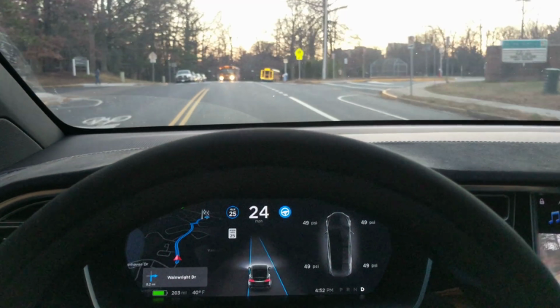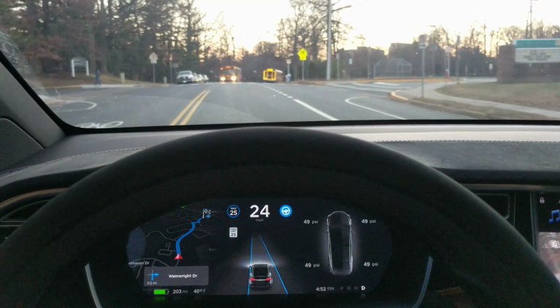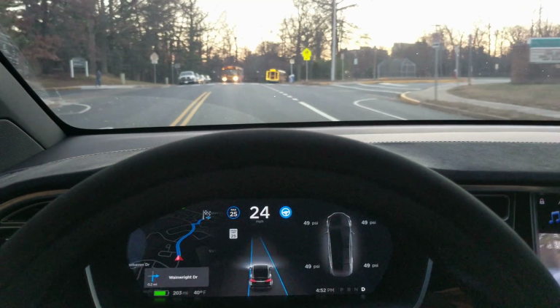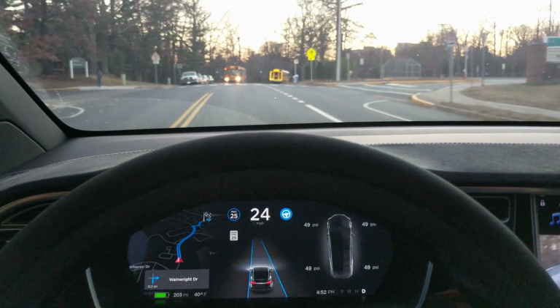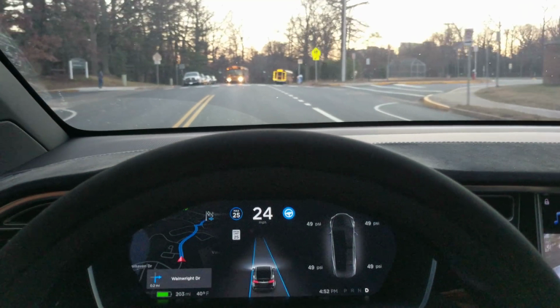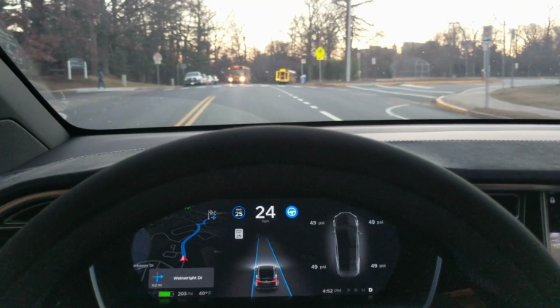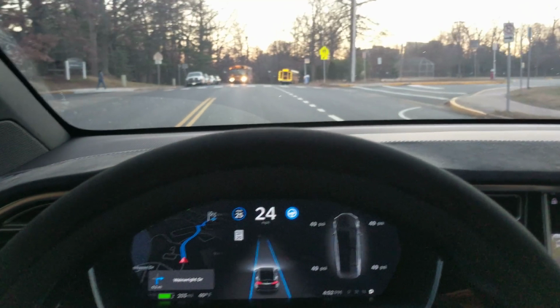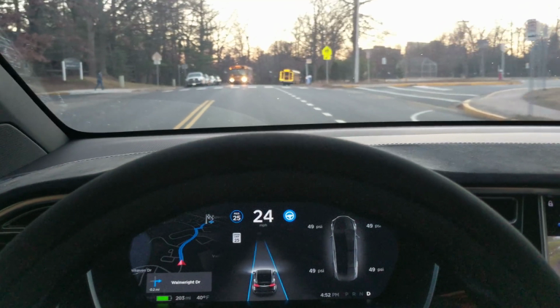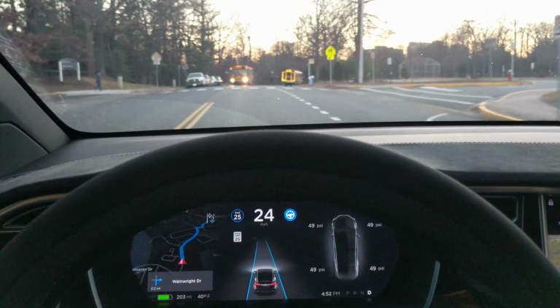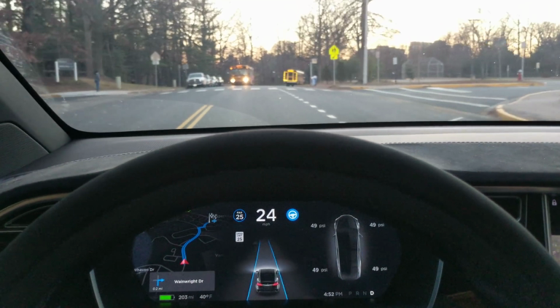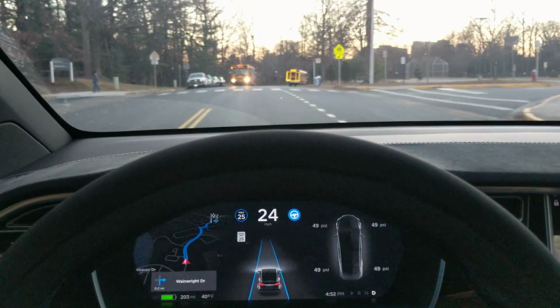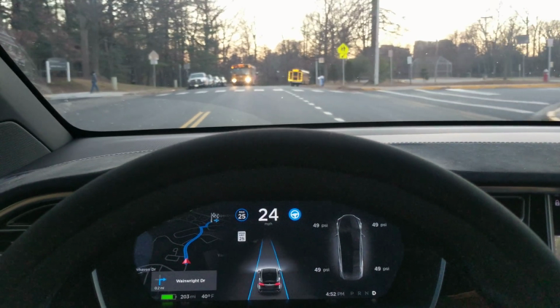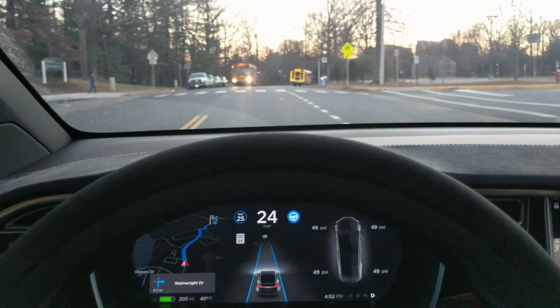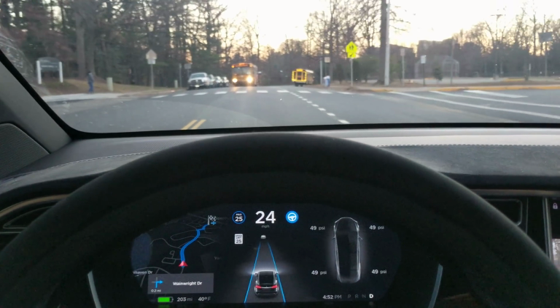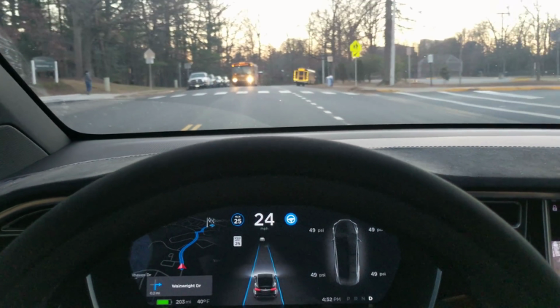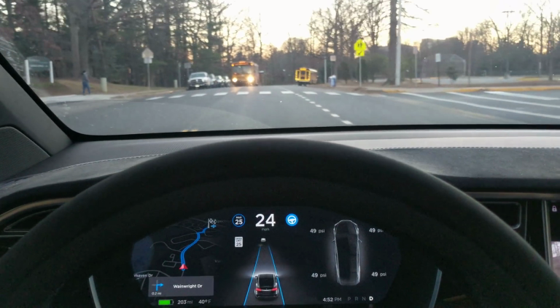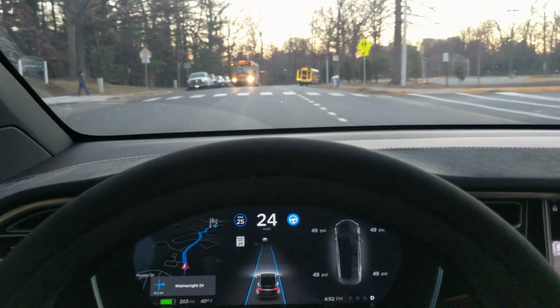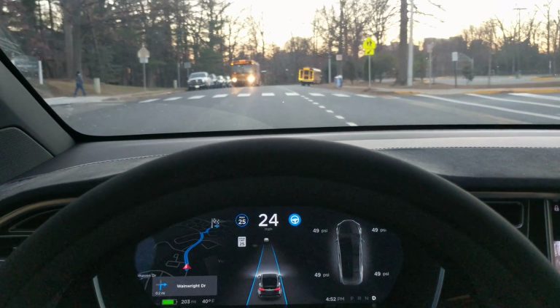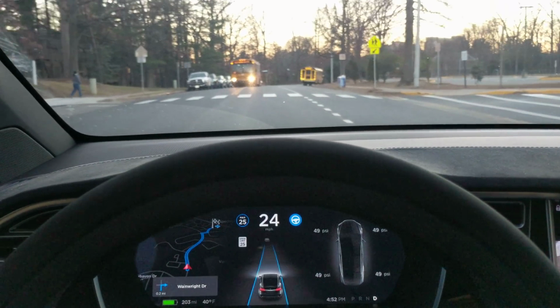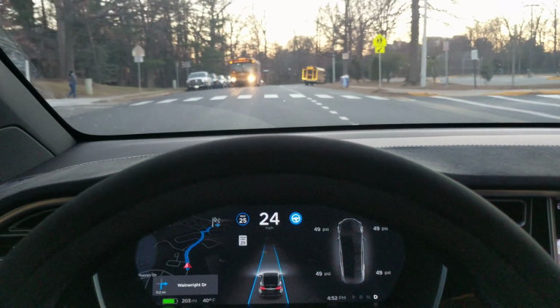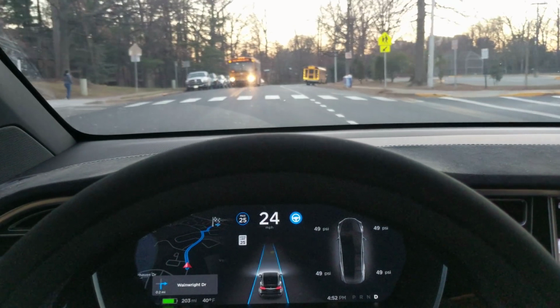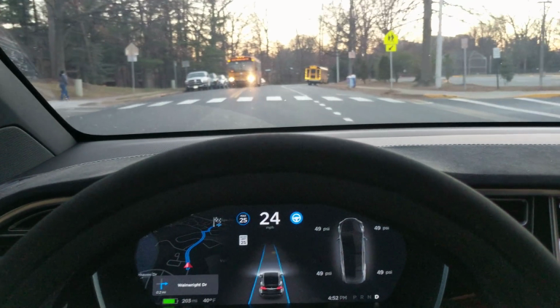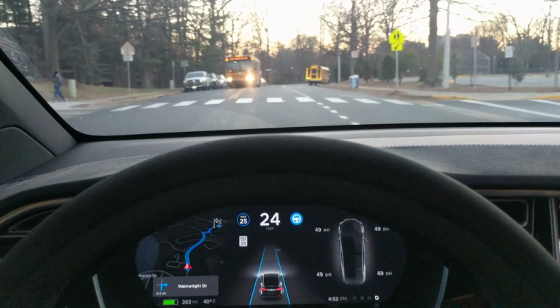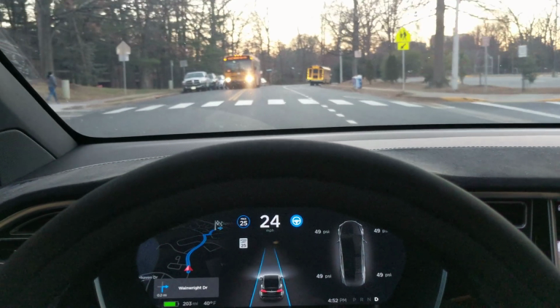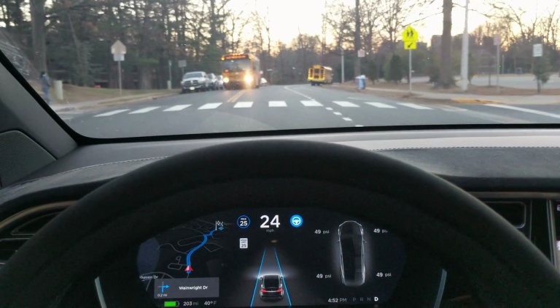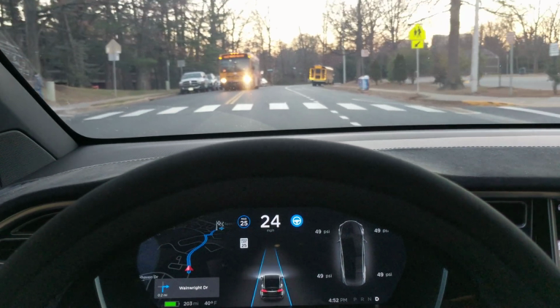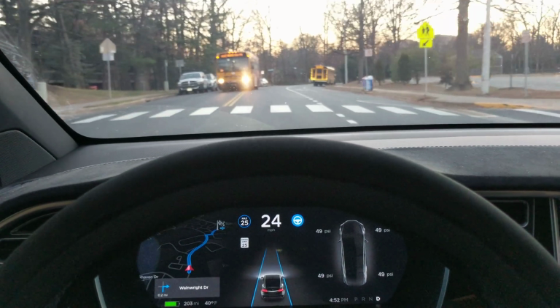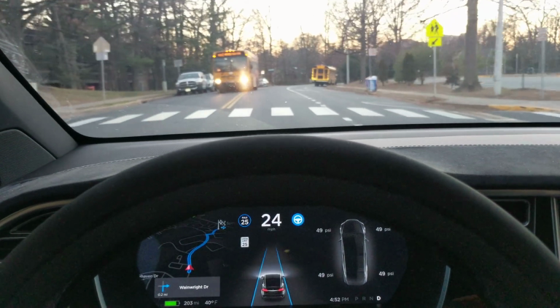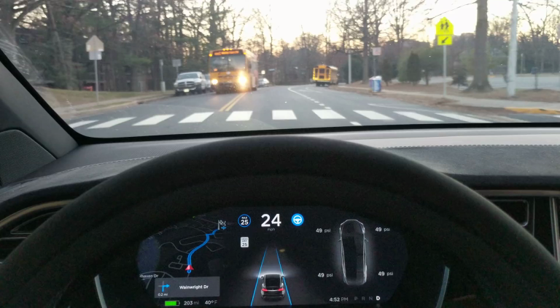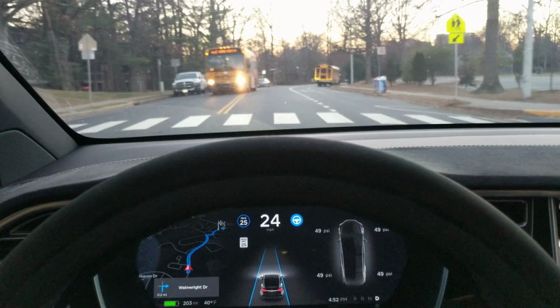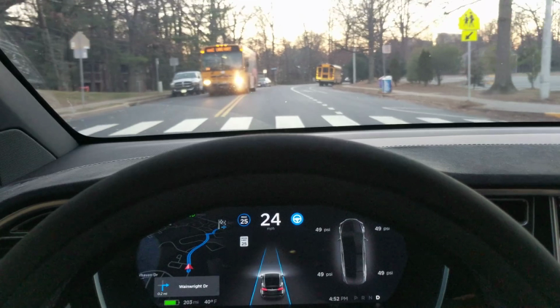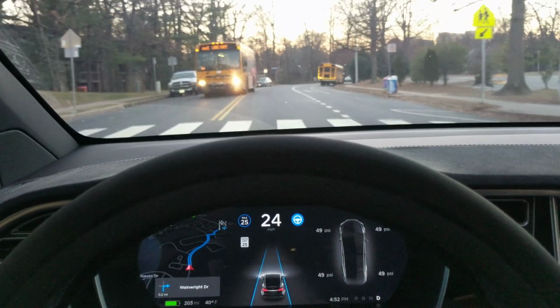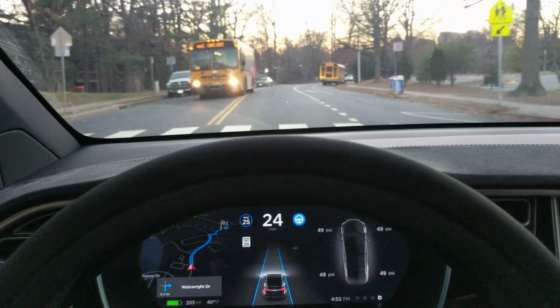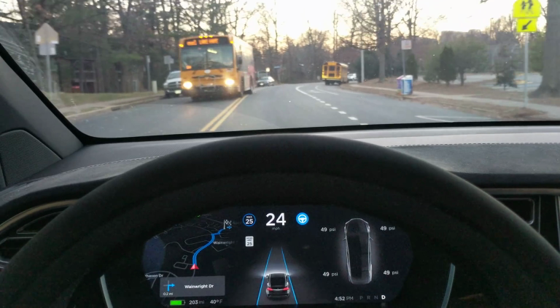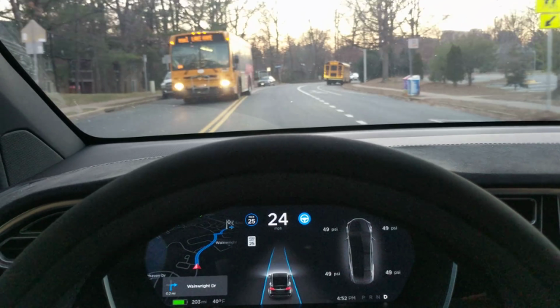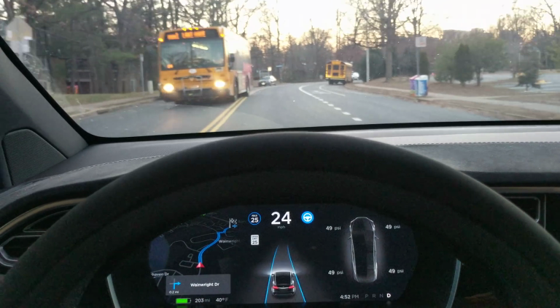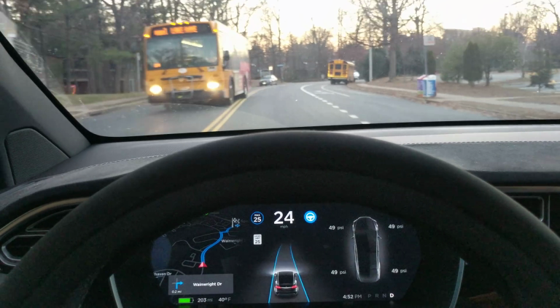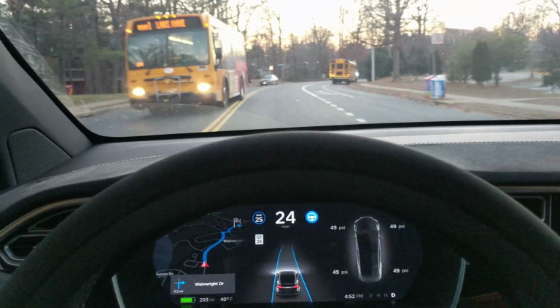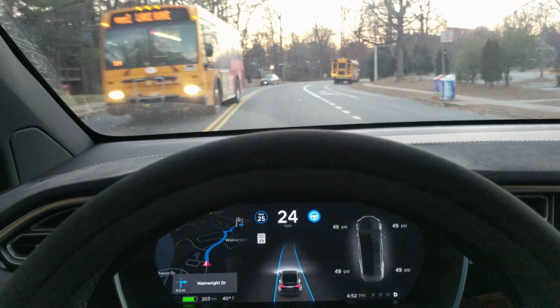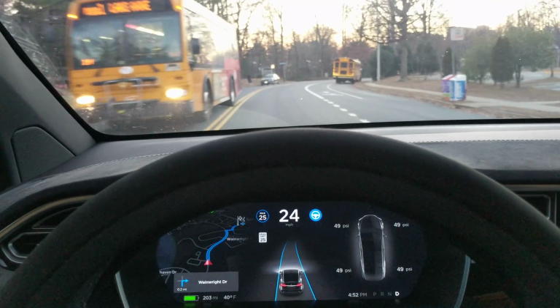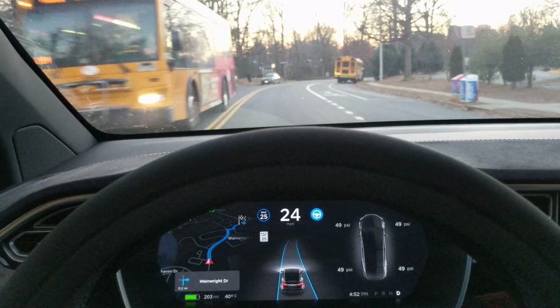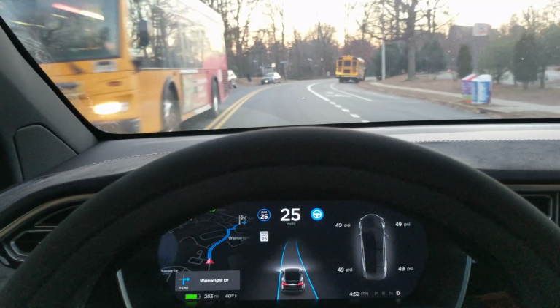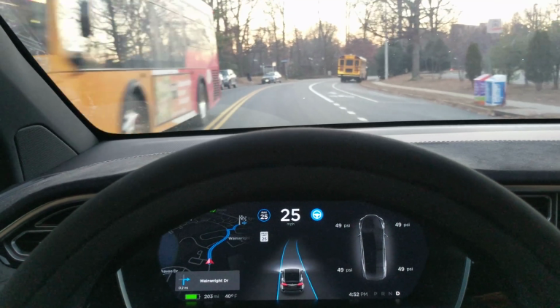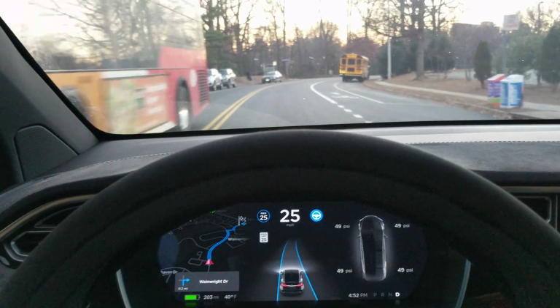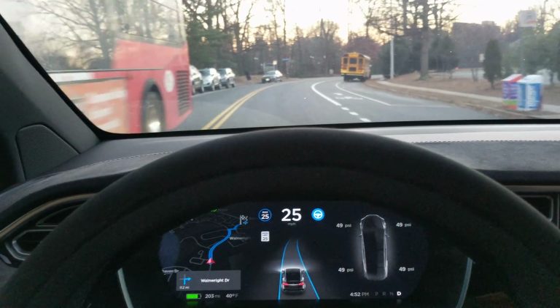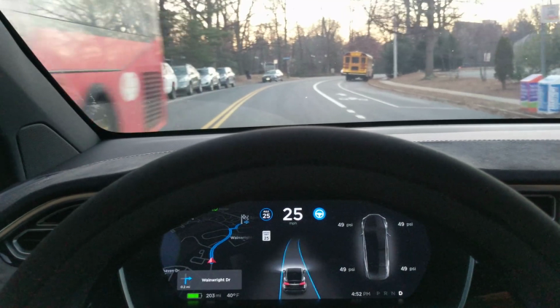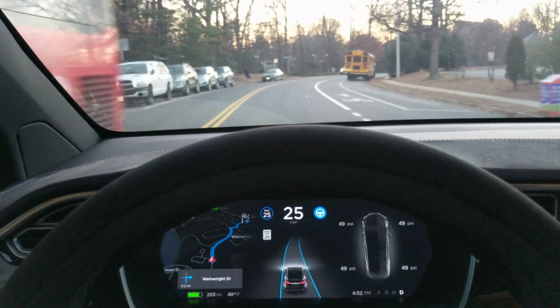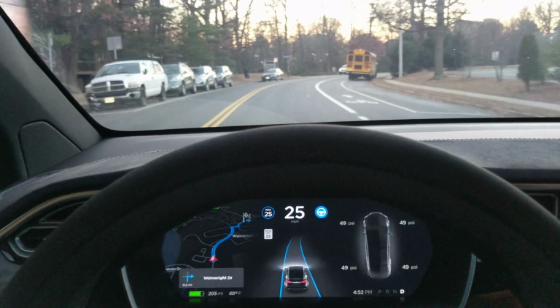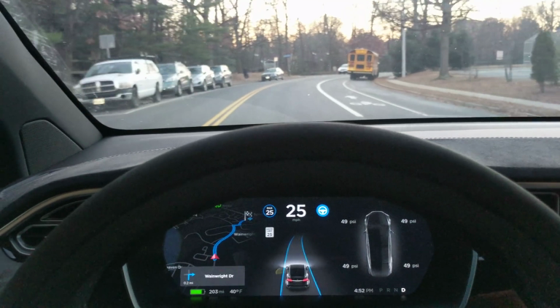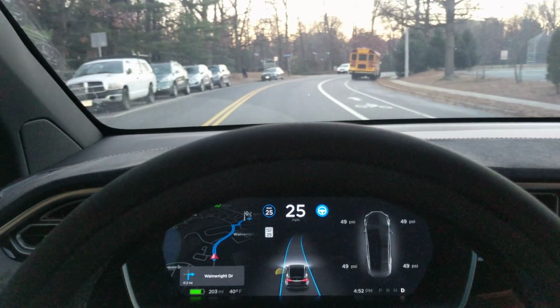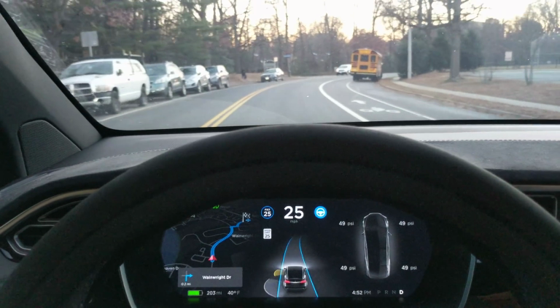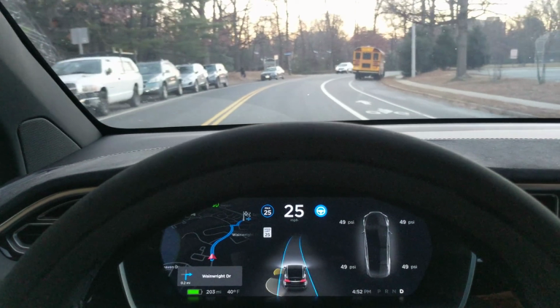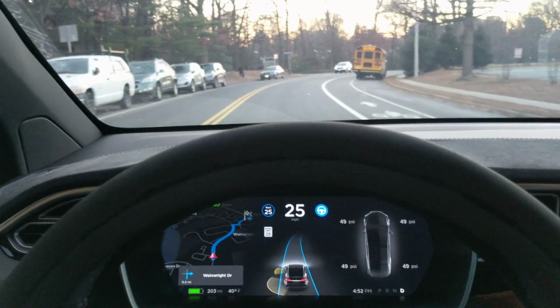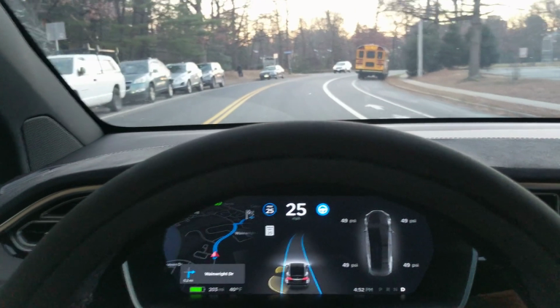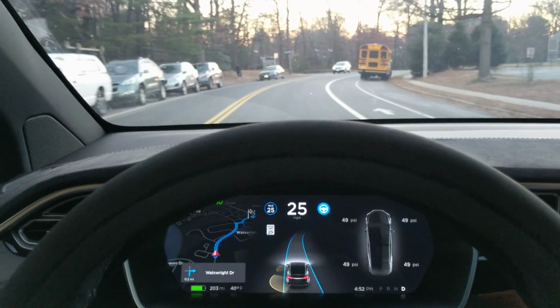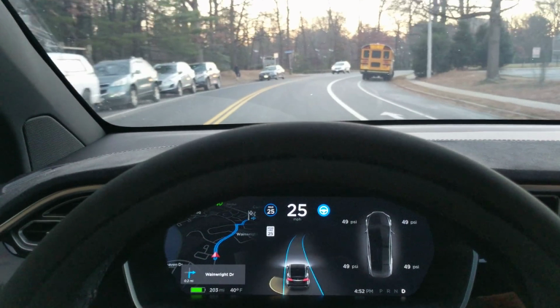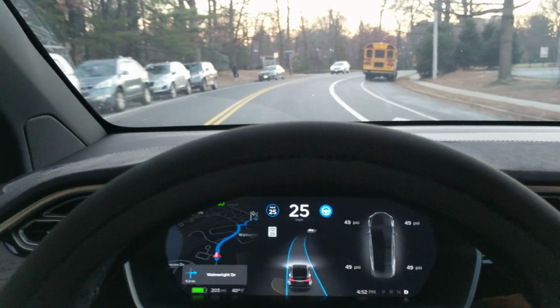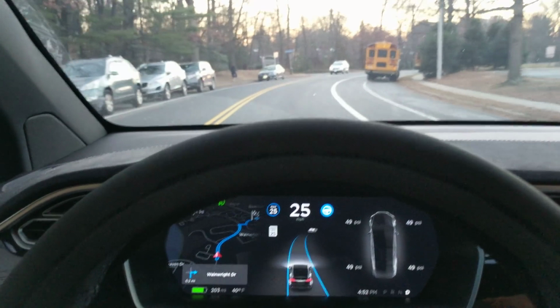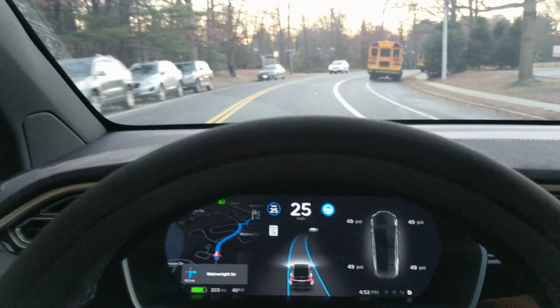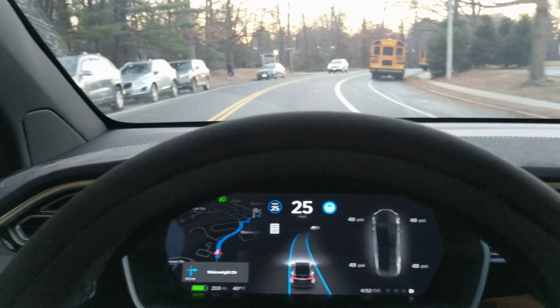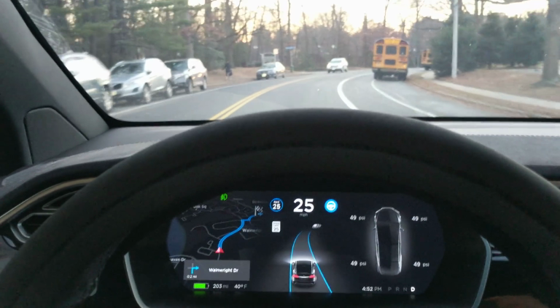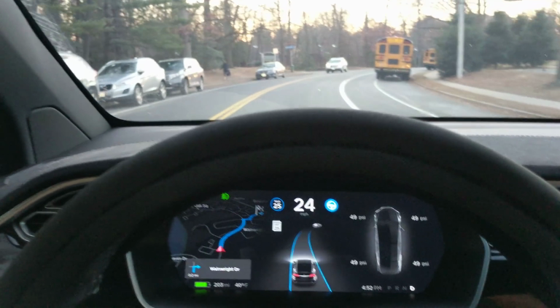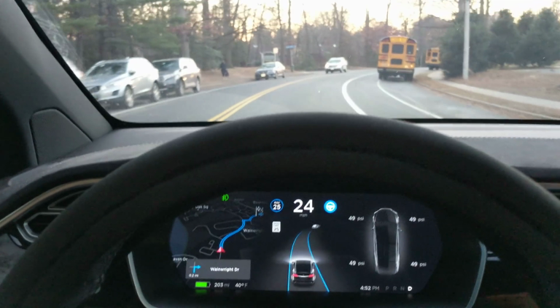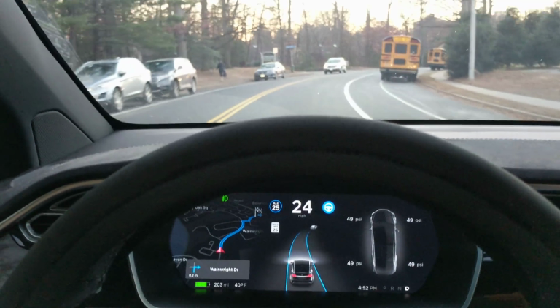There comes a bus — bus on the other side of the road. Oh, it's crossed over. Bus parked on the side of the road.